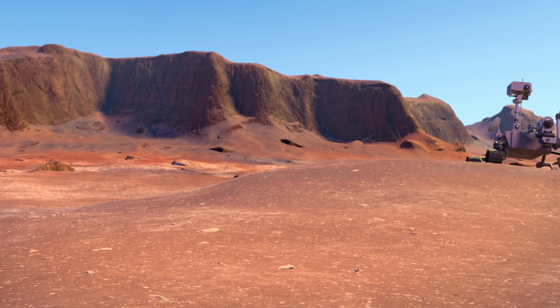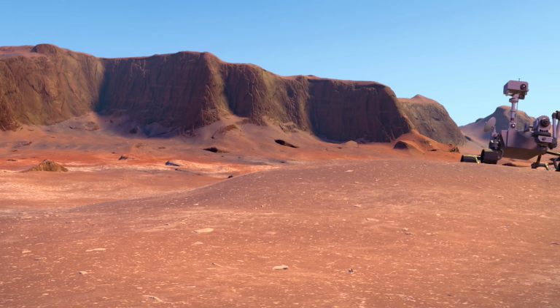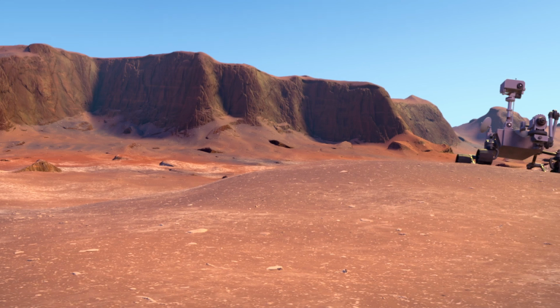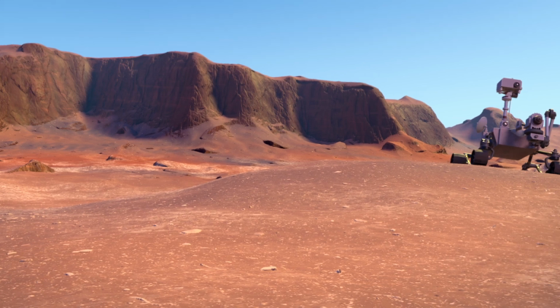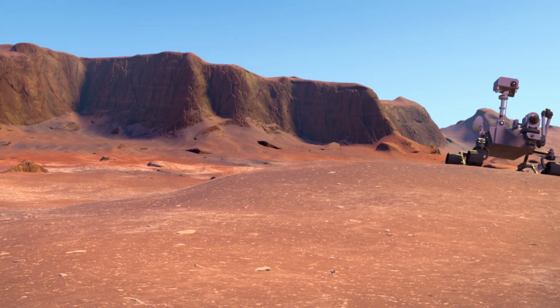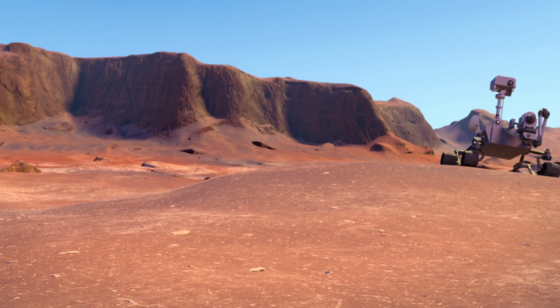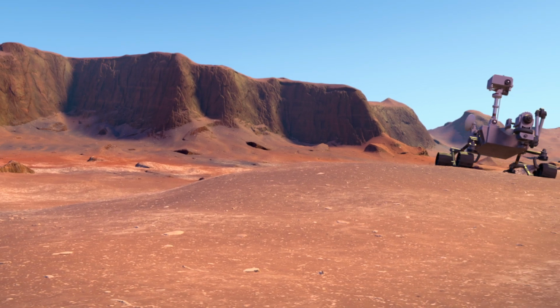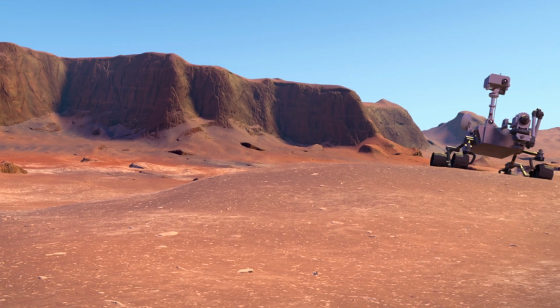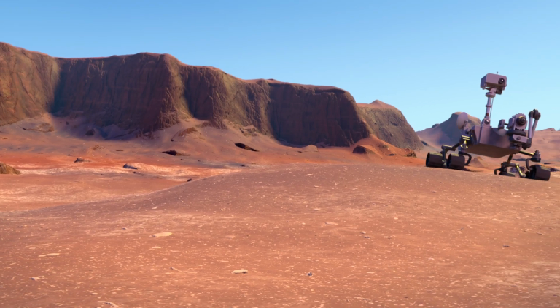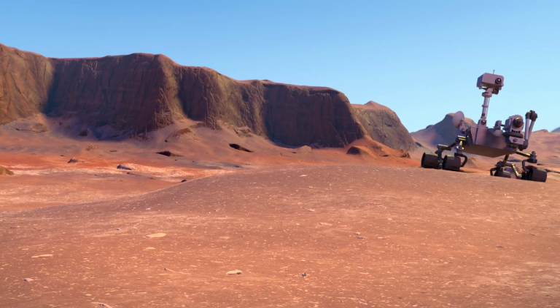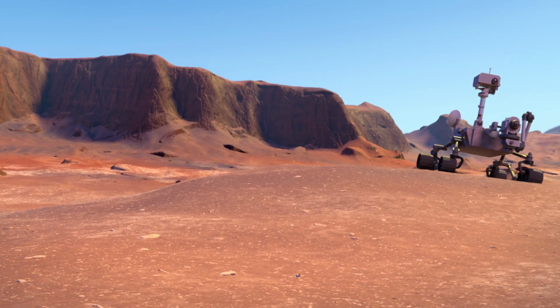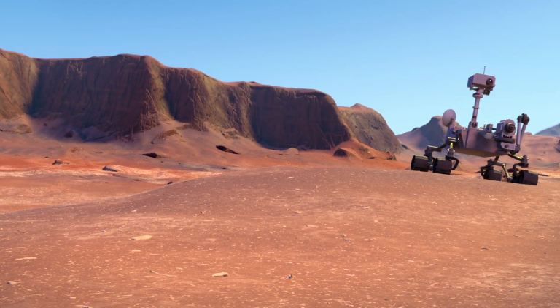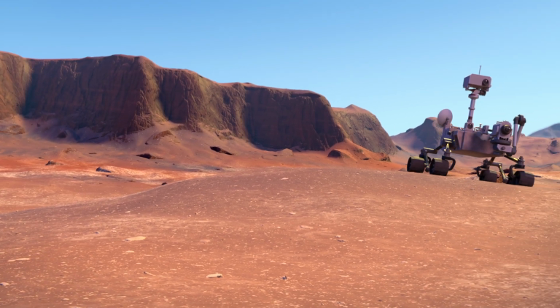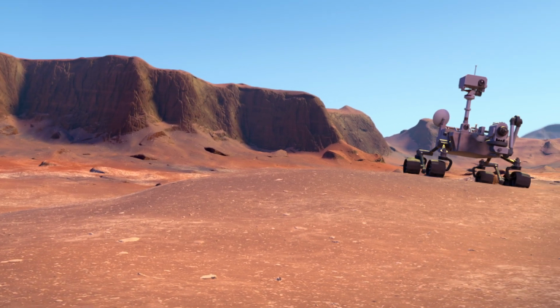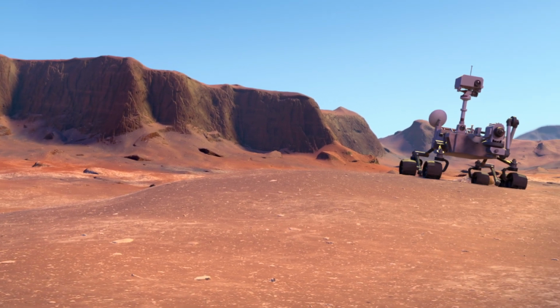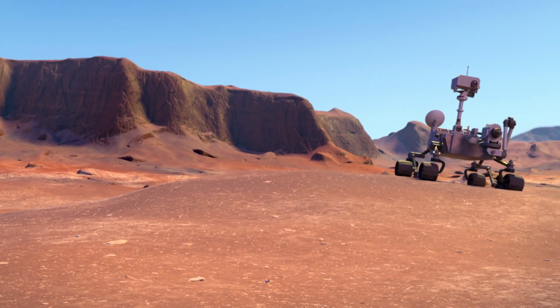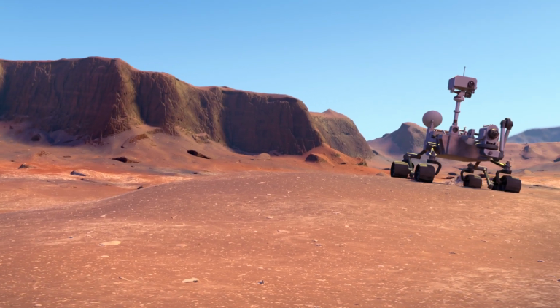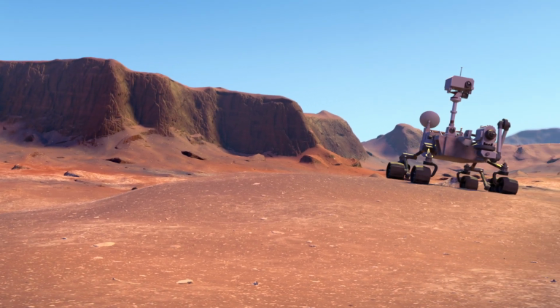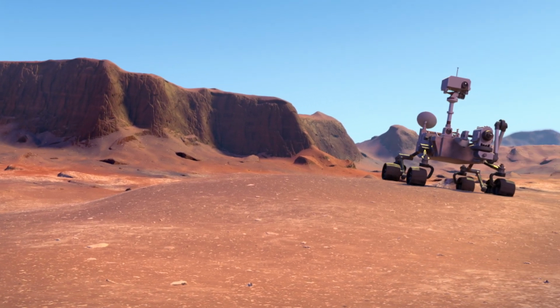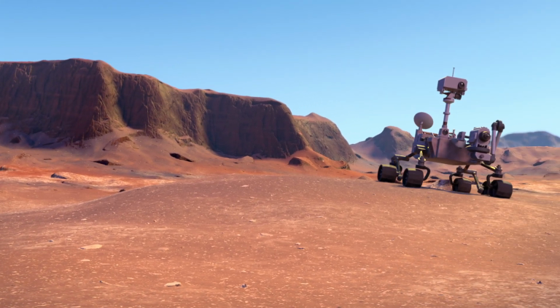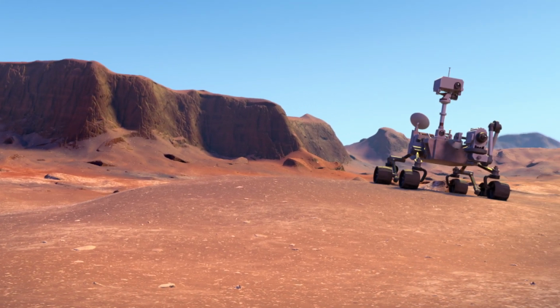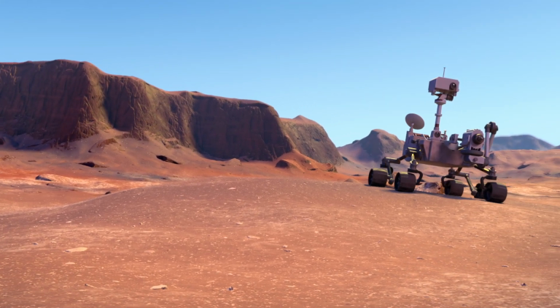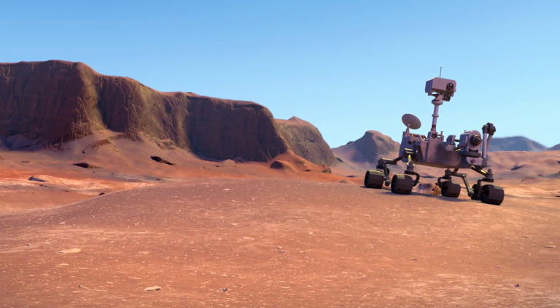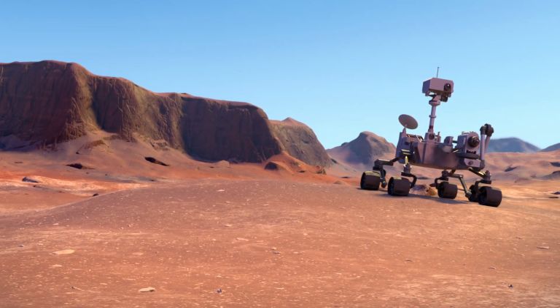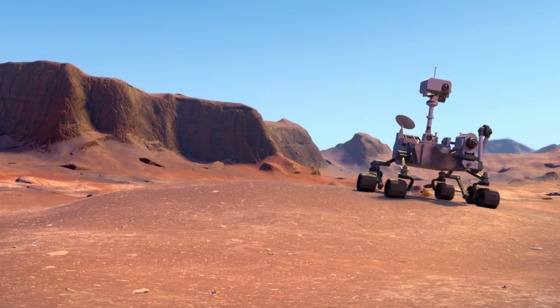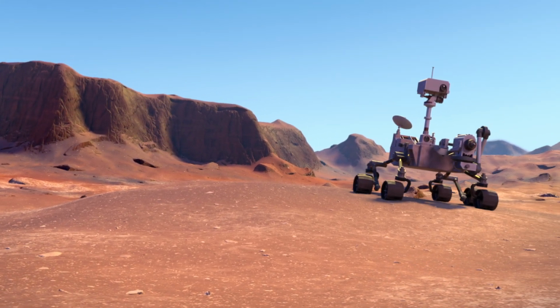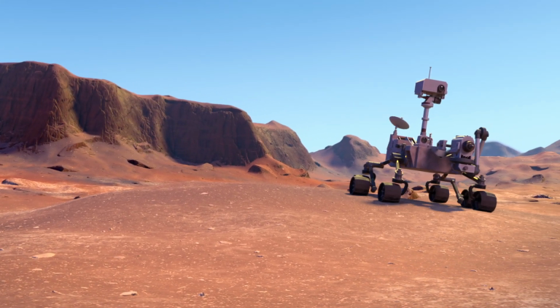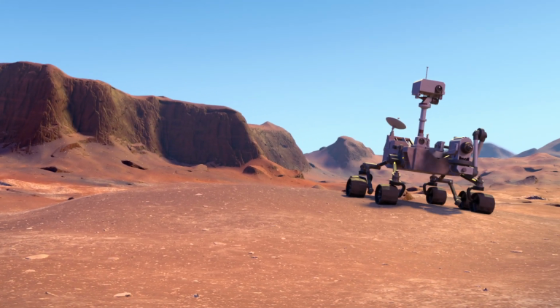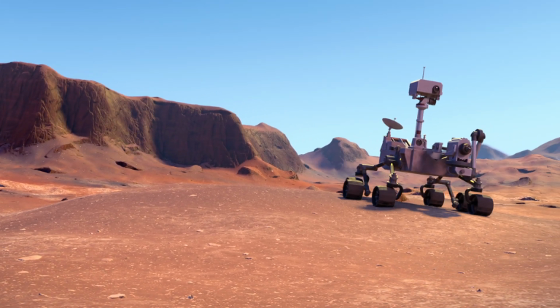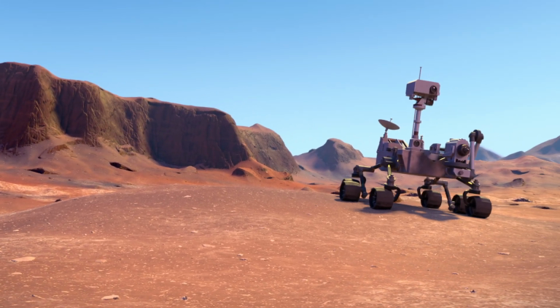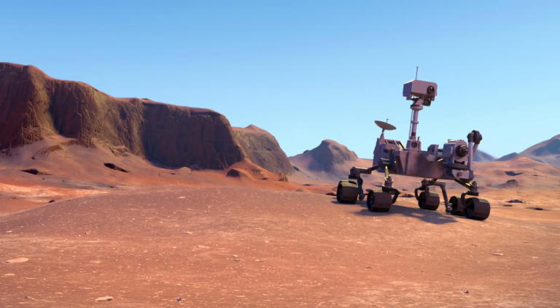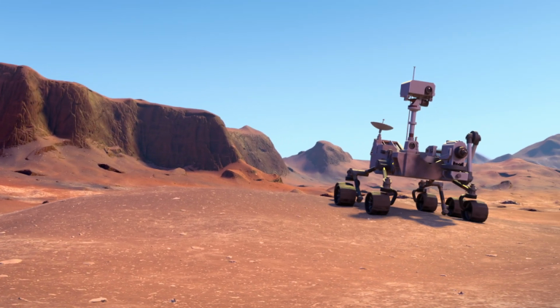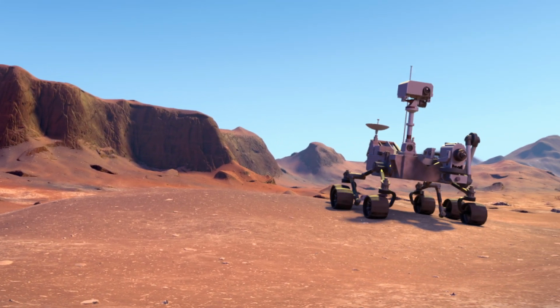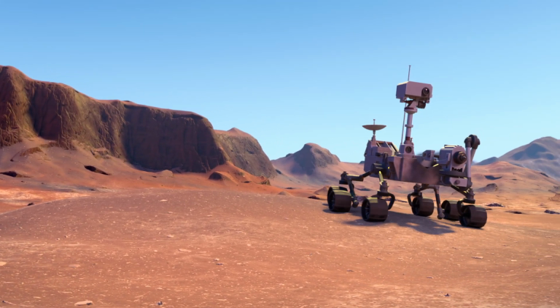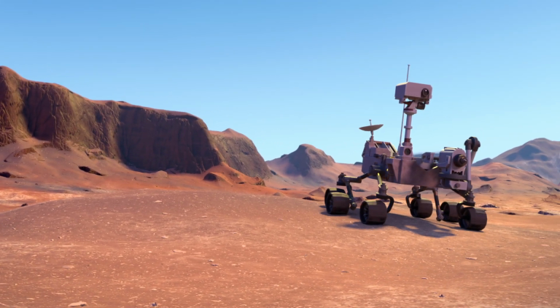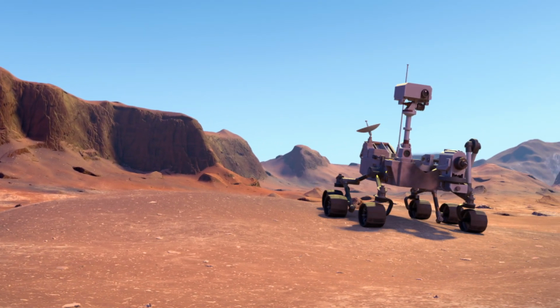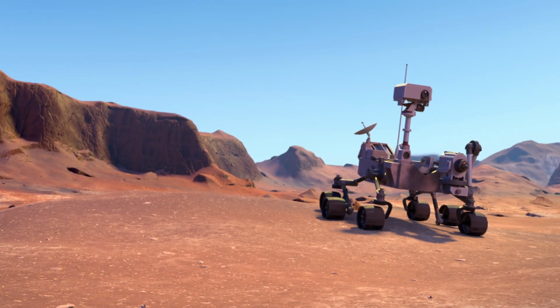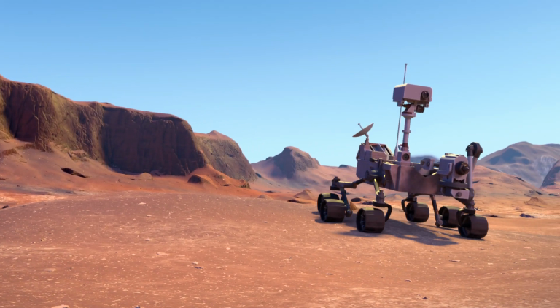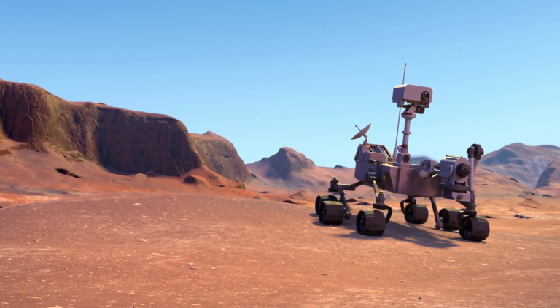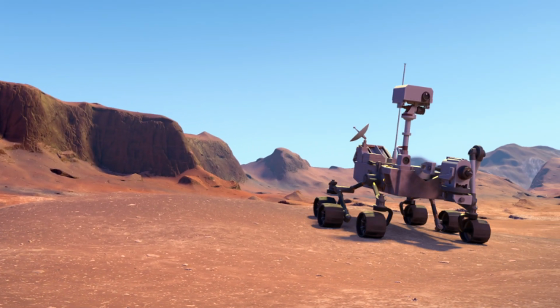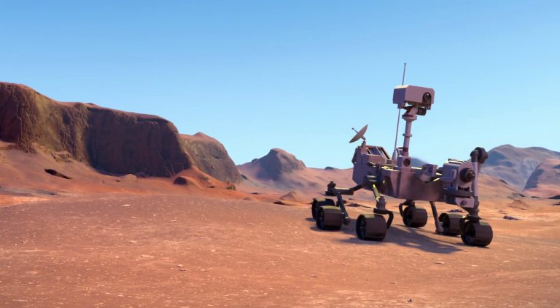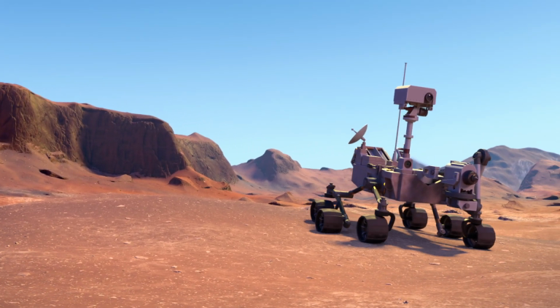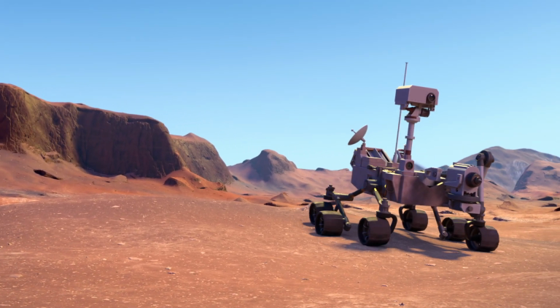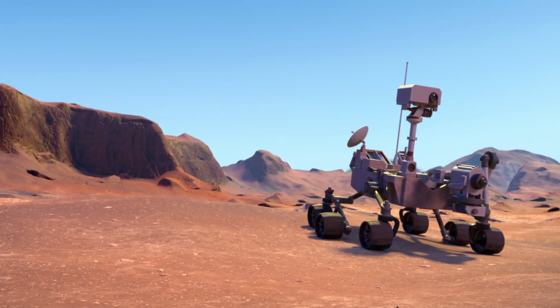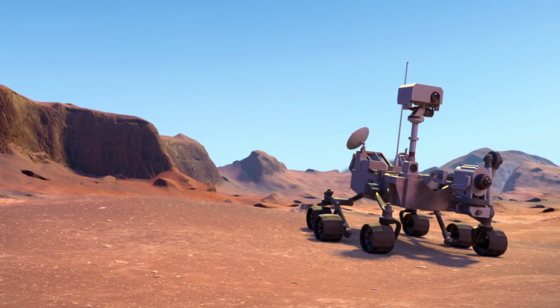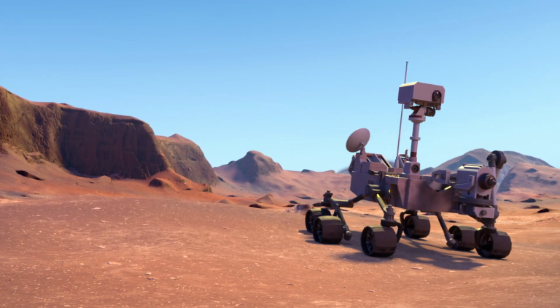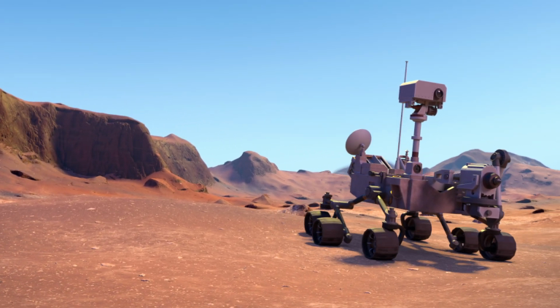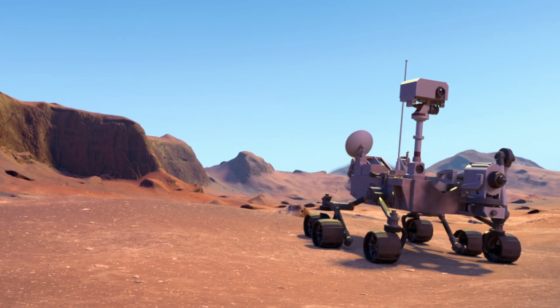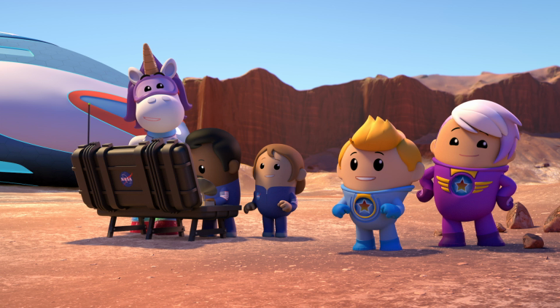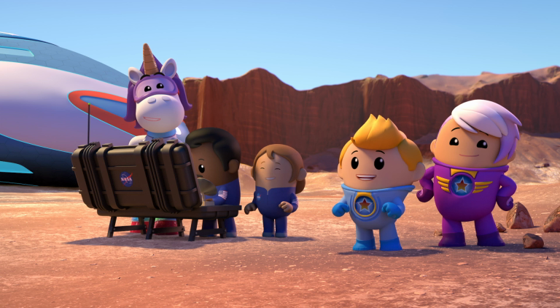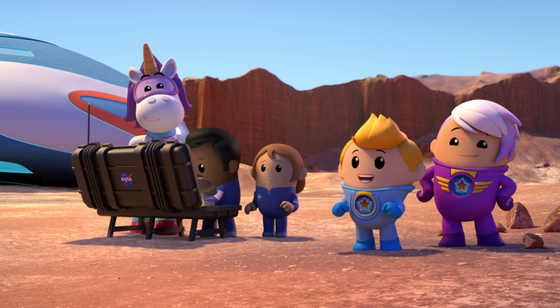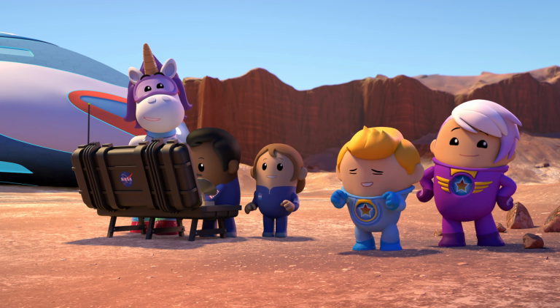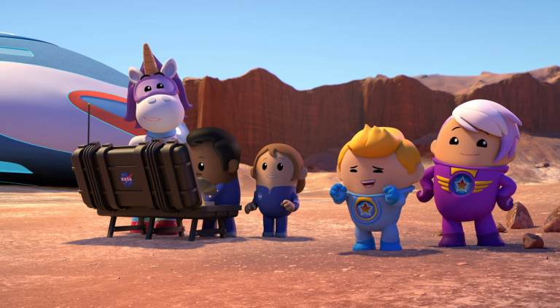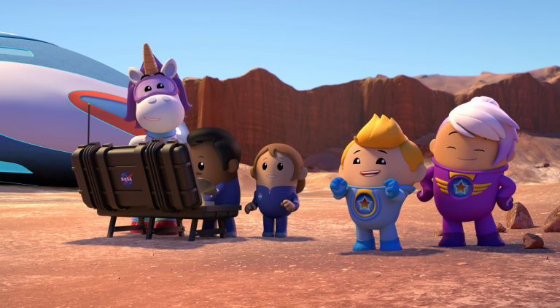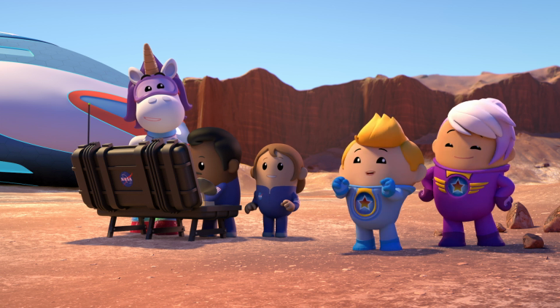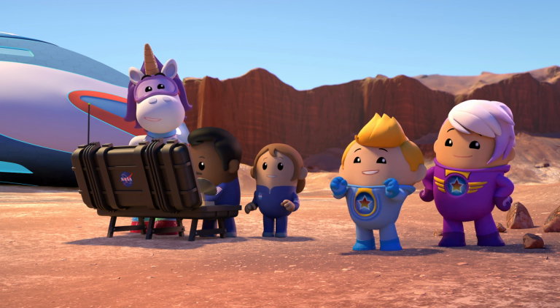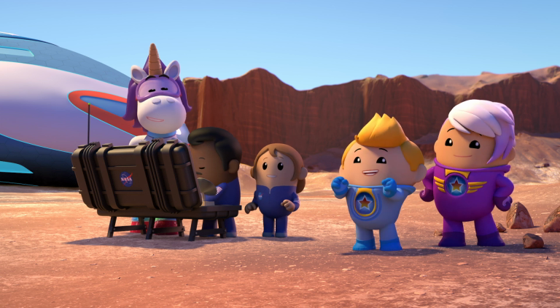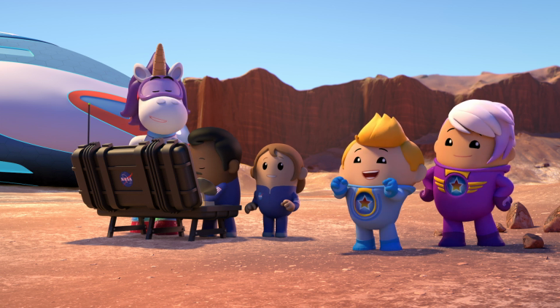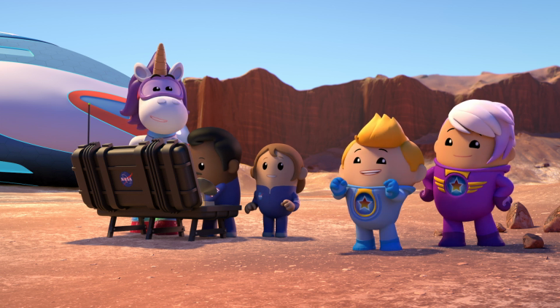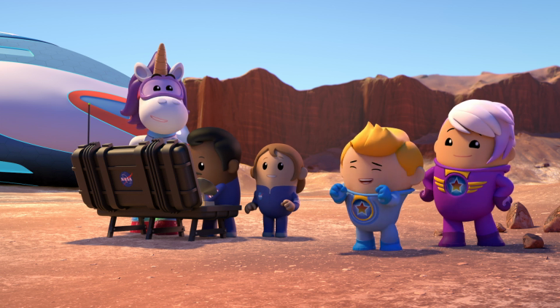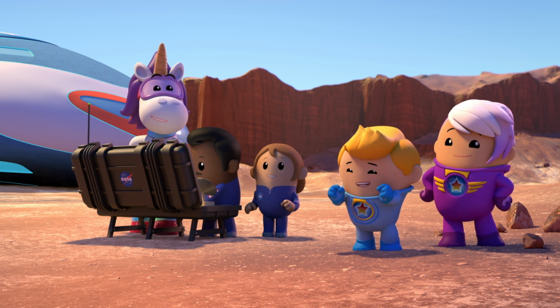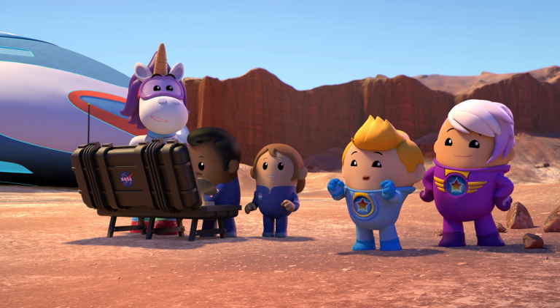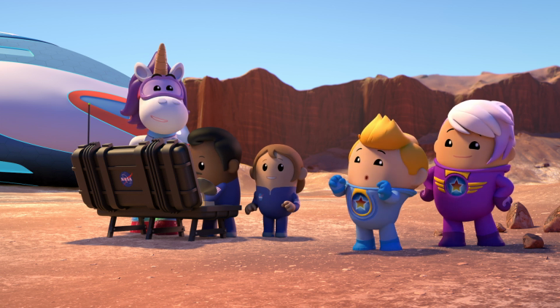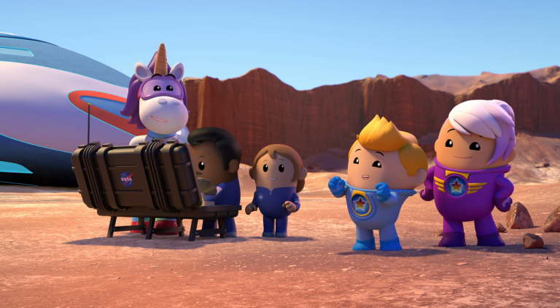The Mars rover test mission is go! A real Mars rover! I can't wait to see what it can do!